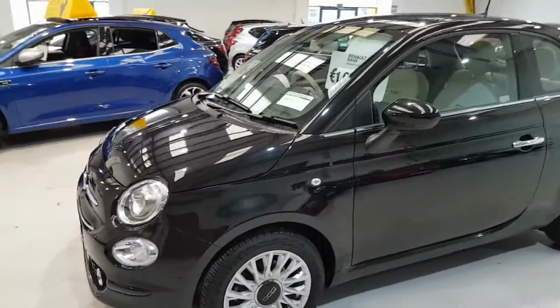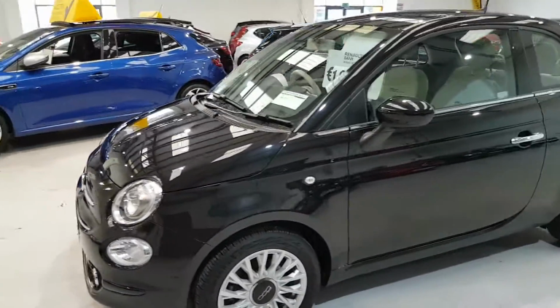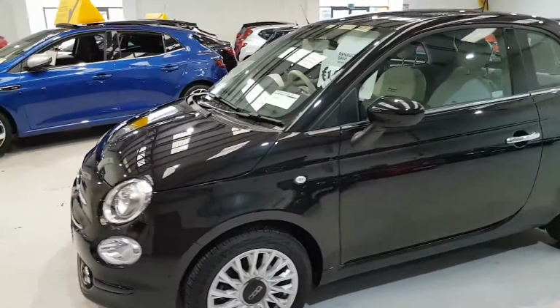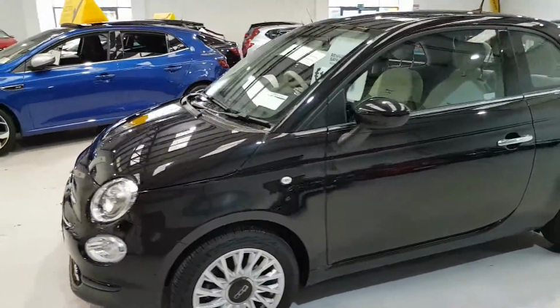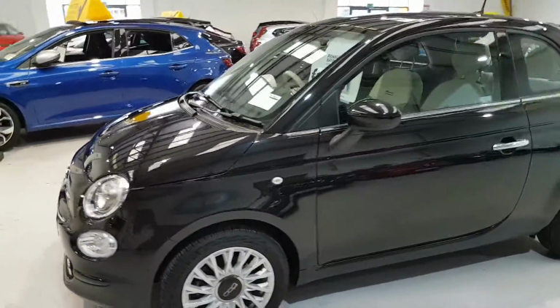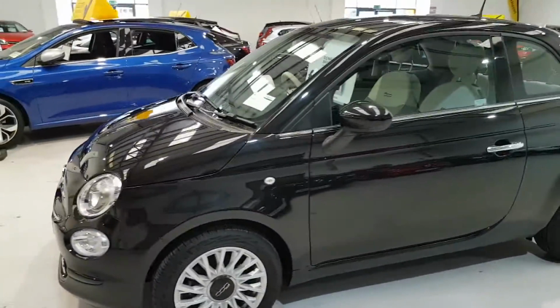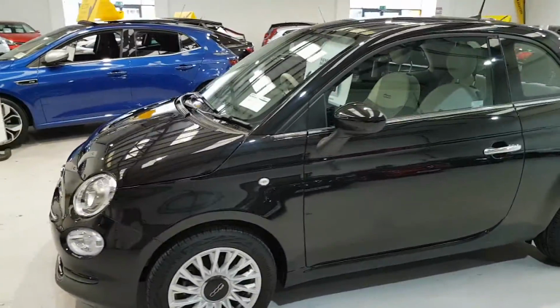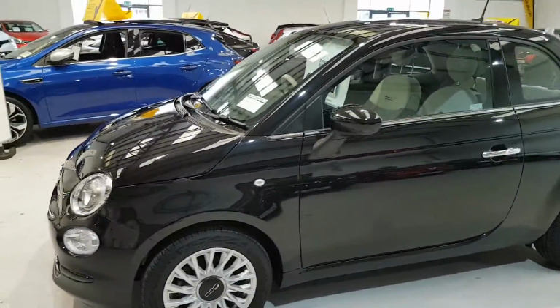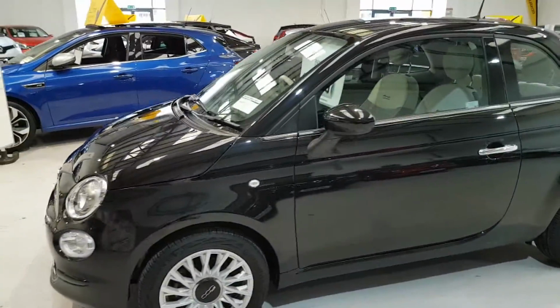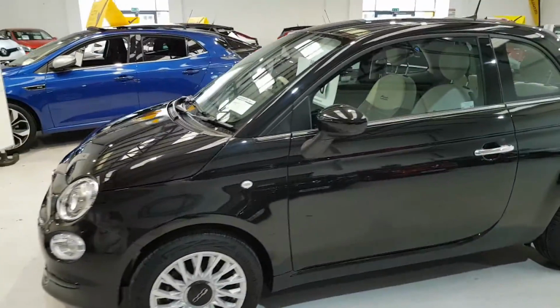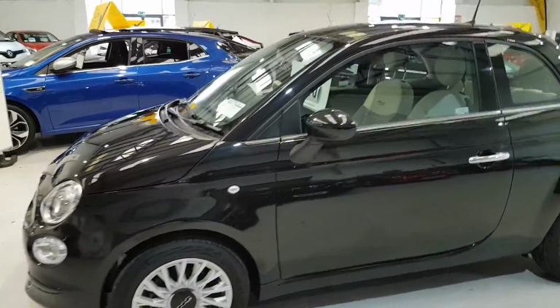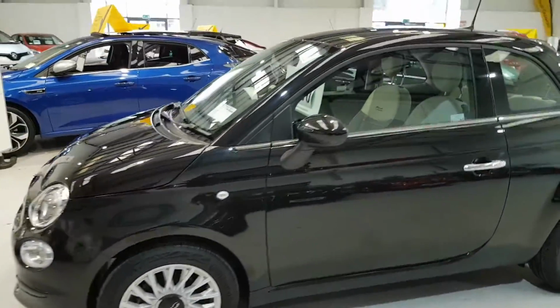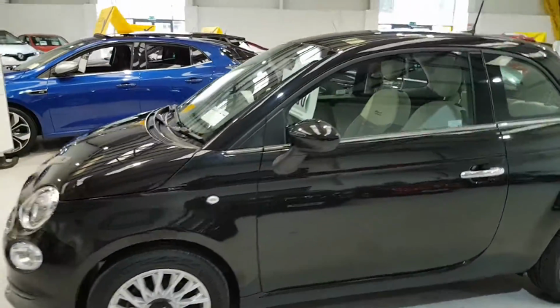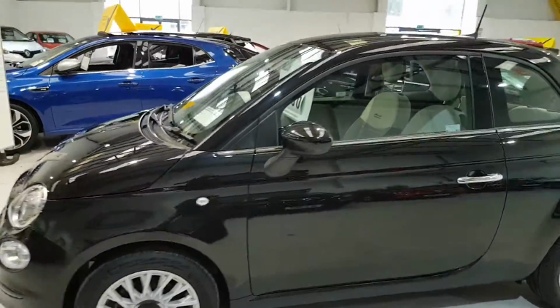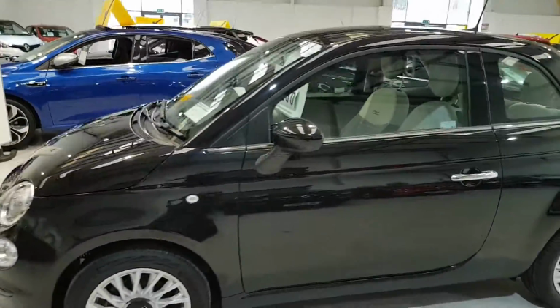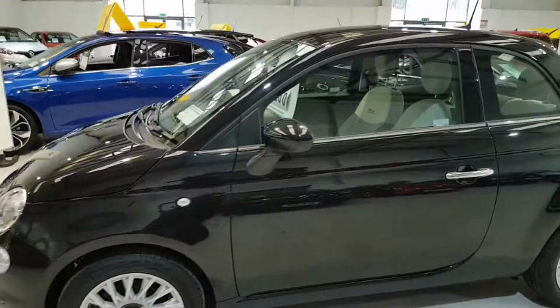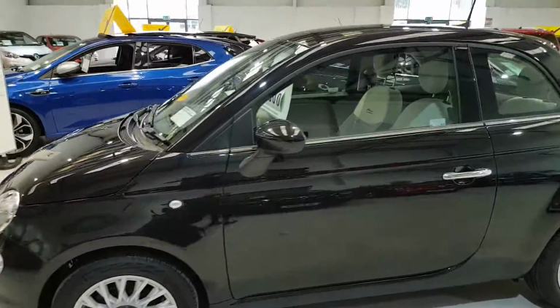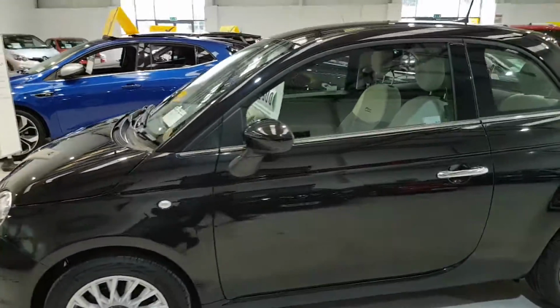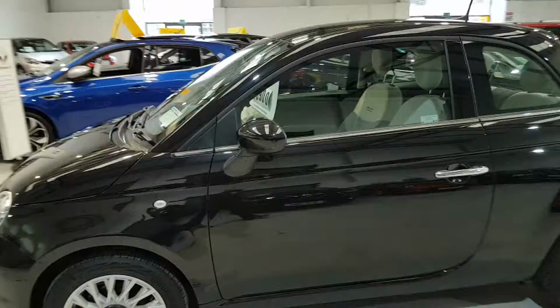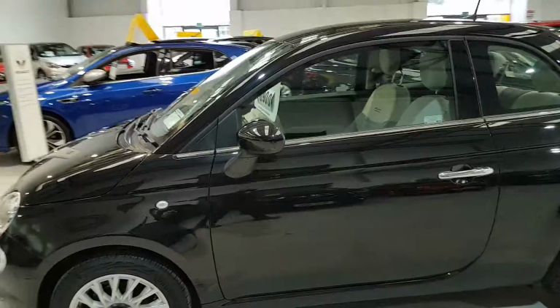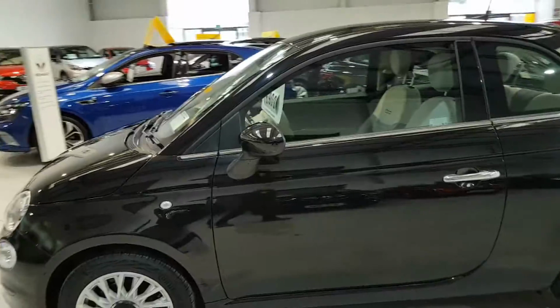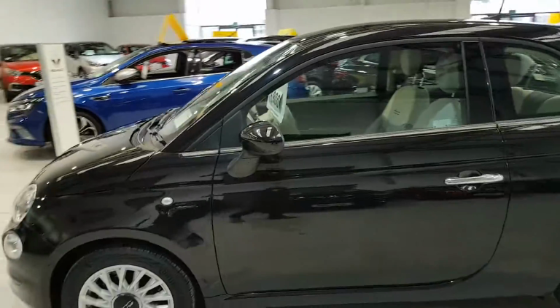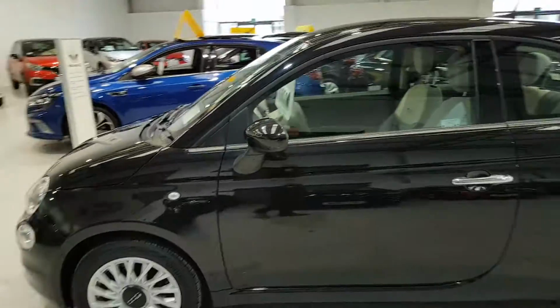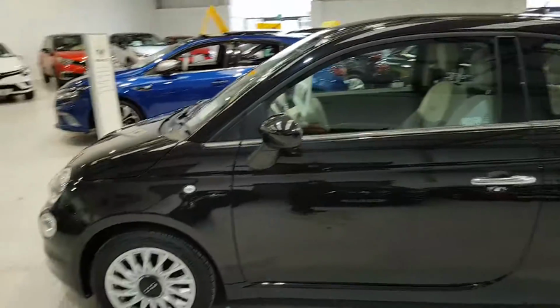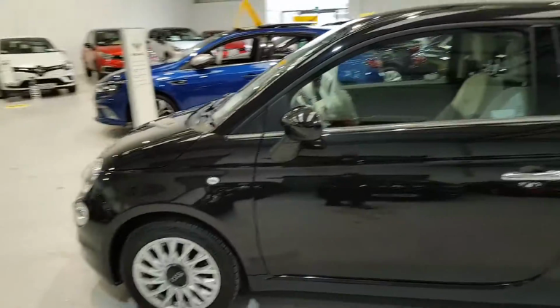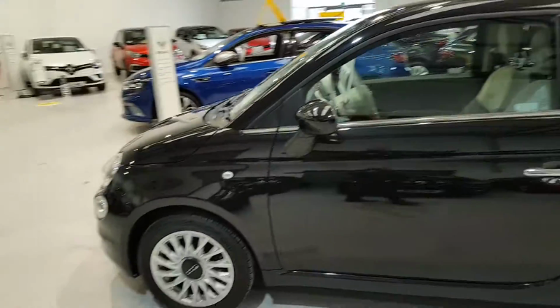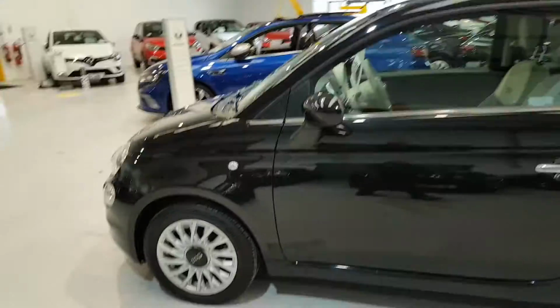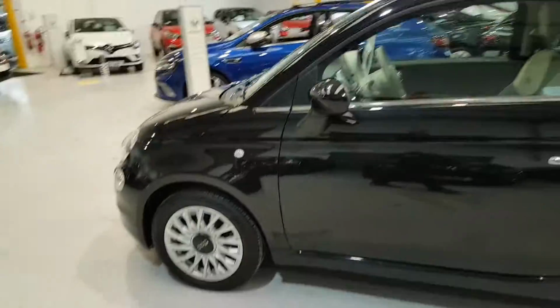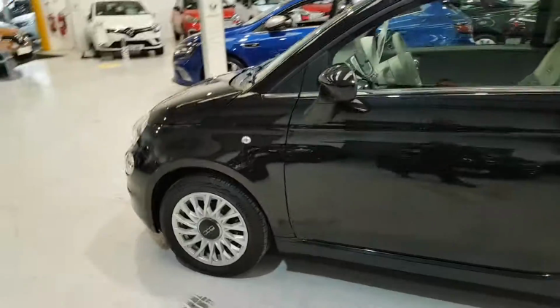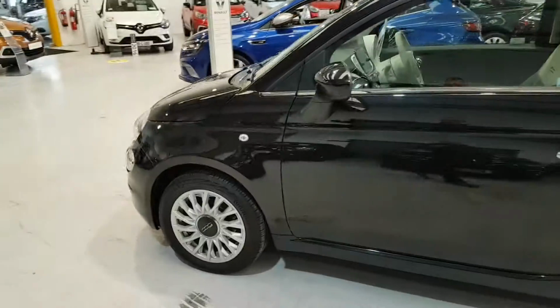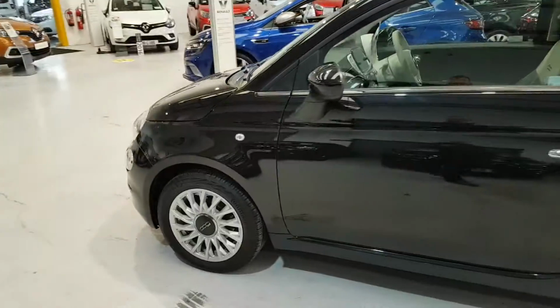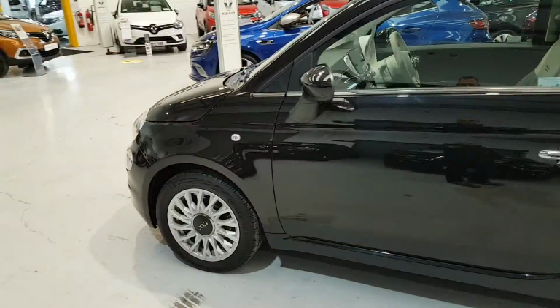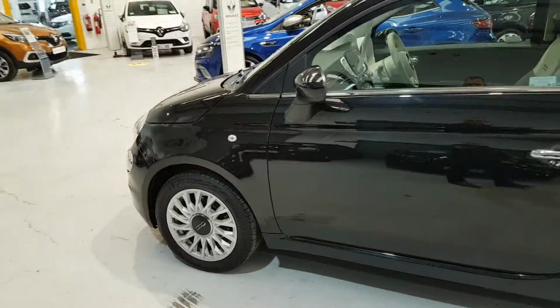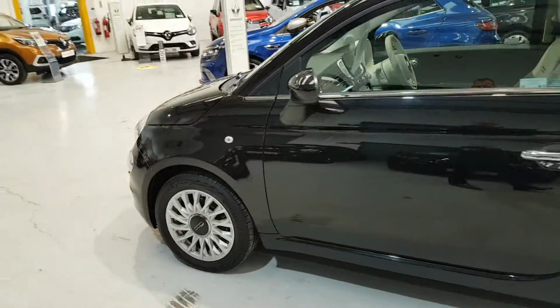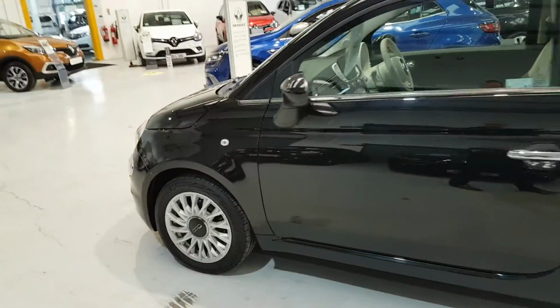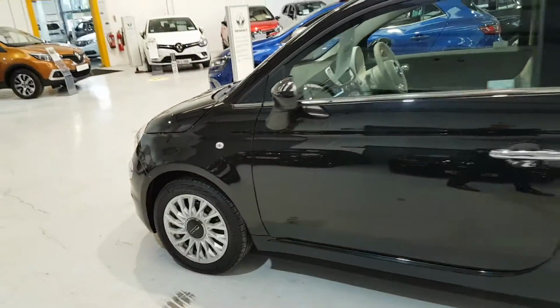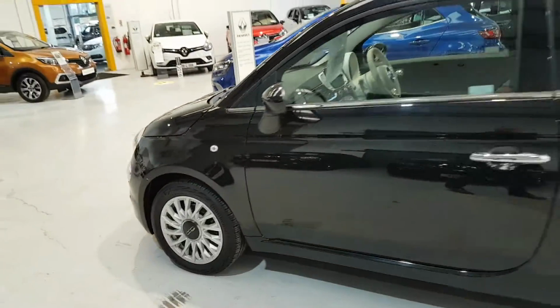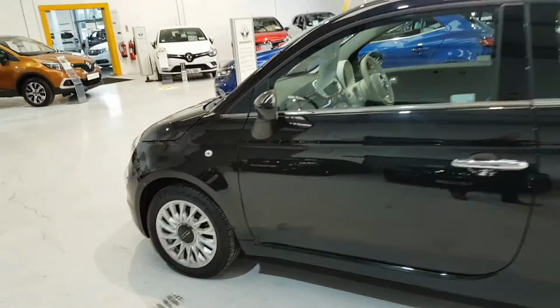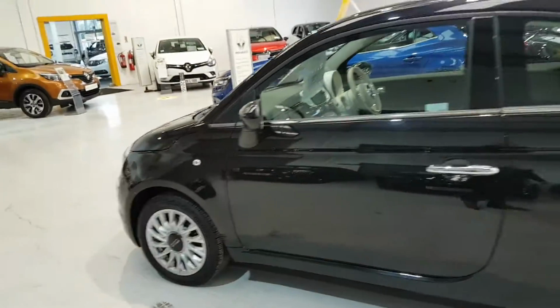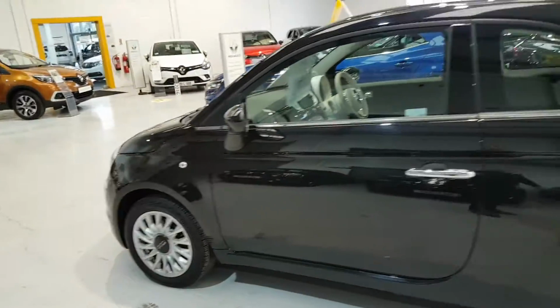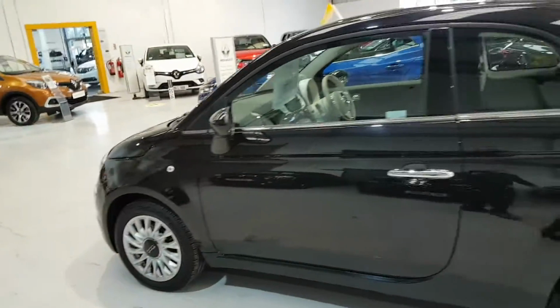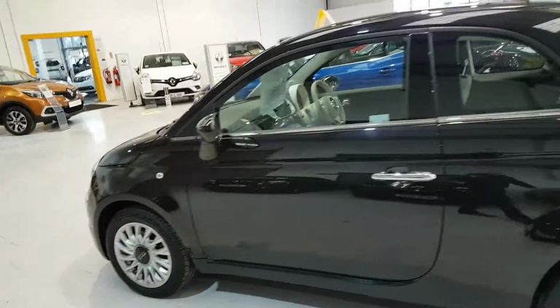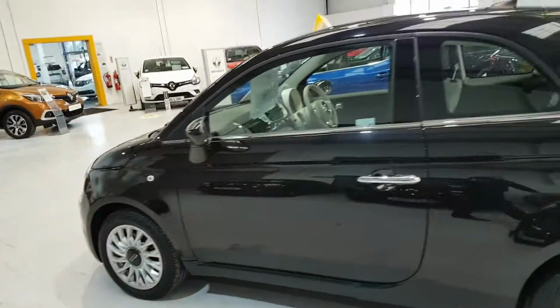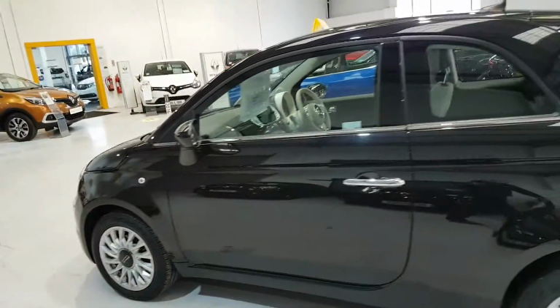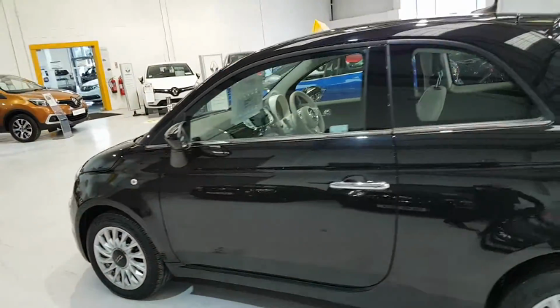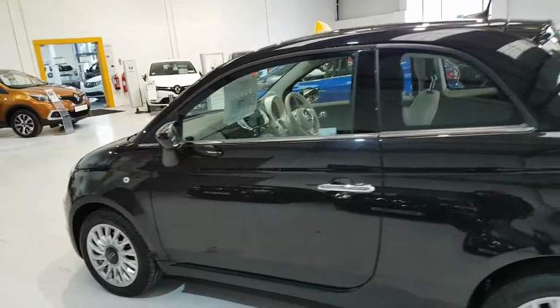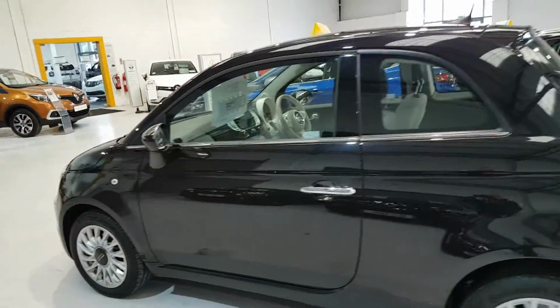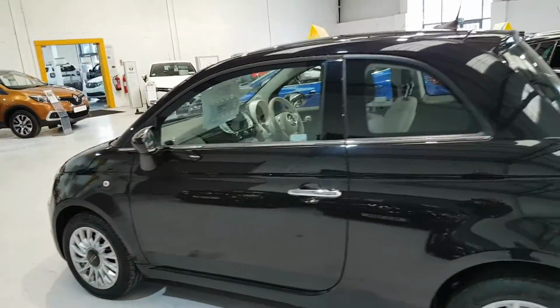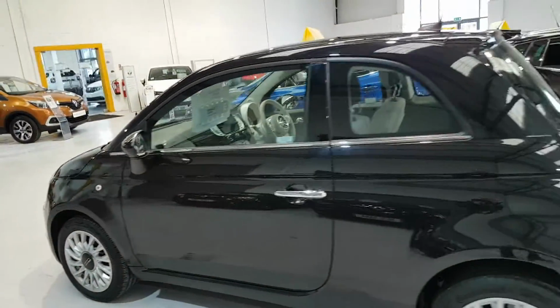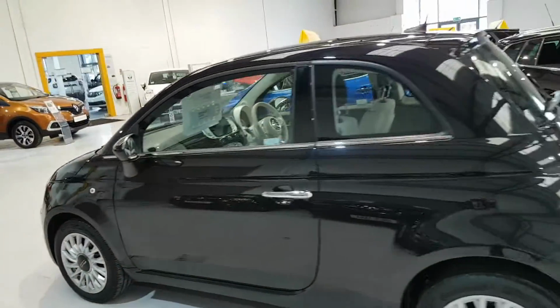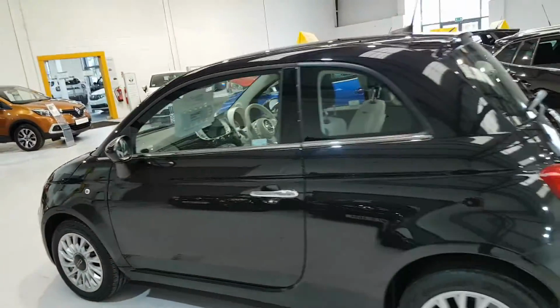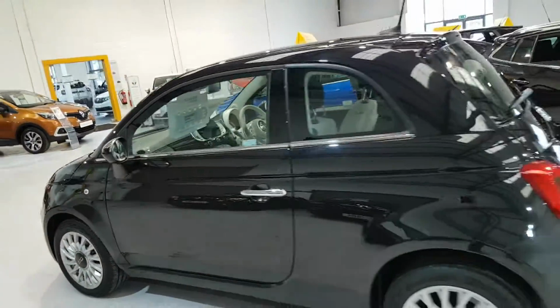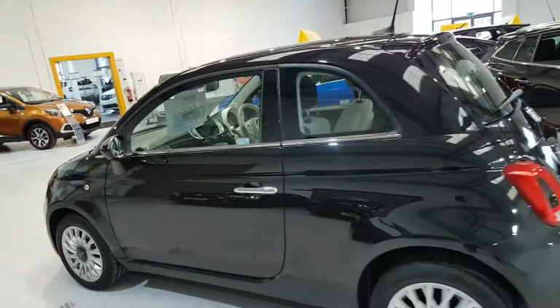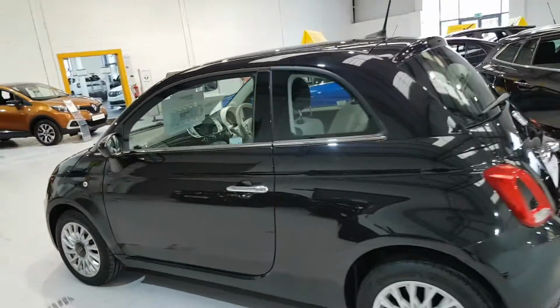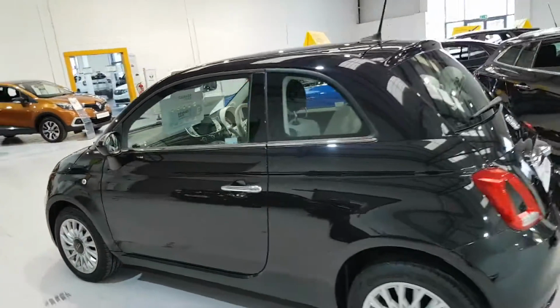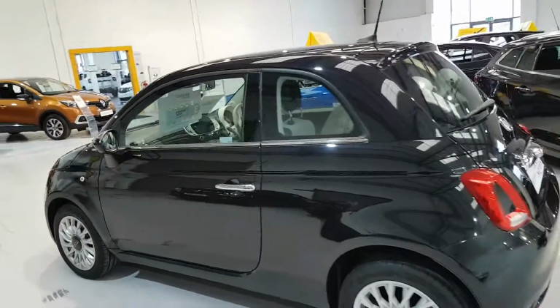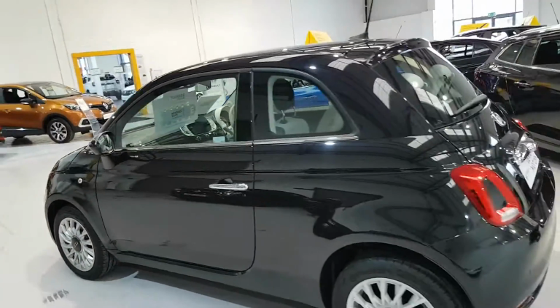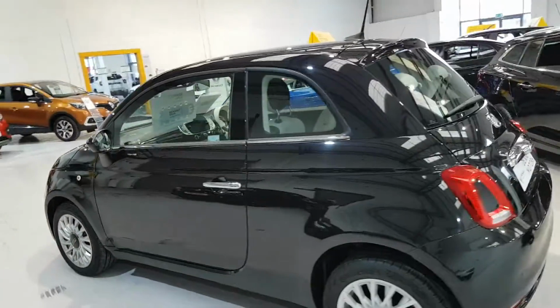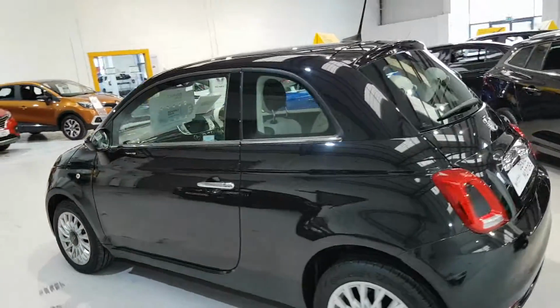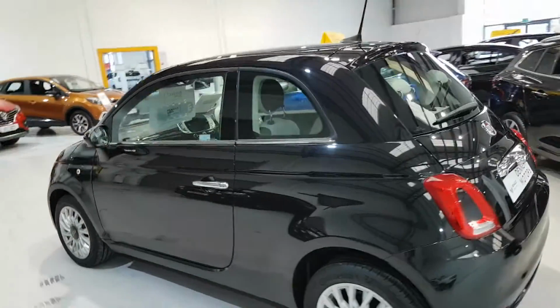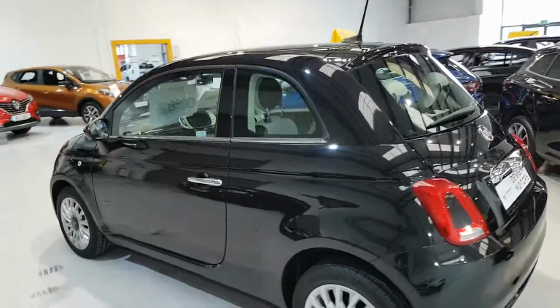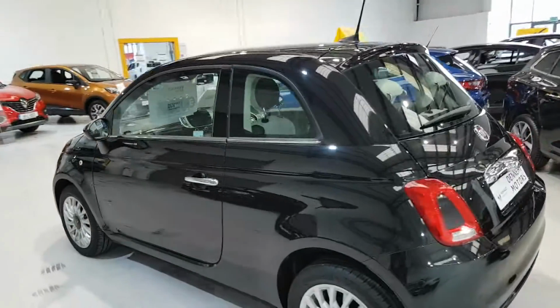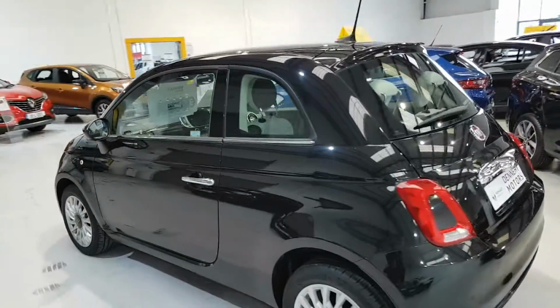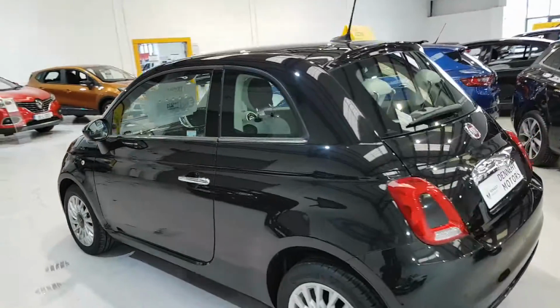It comes with front fog lights, daytime running lights, and alloy wheels. It's finished in Panther Black.